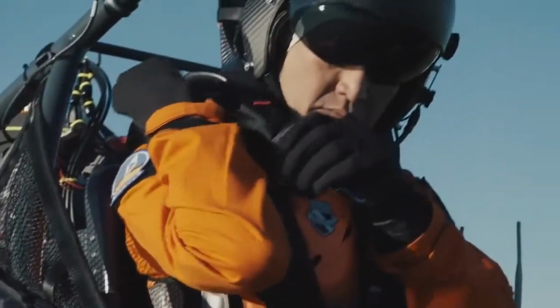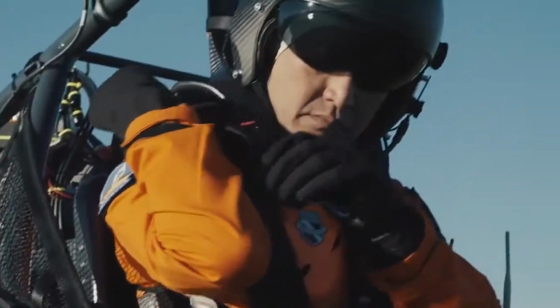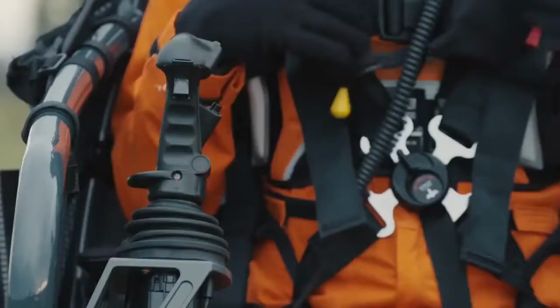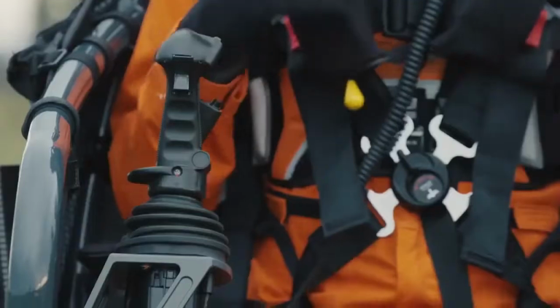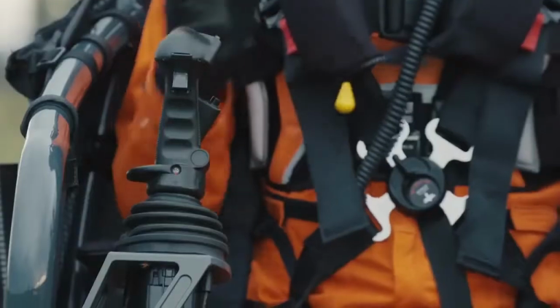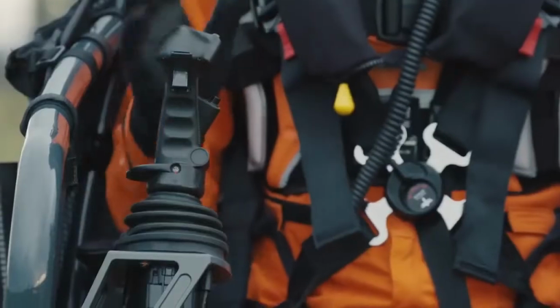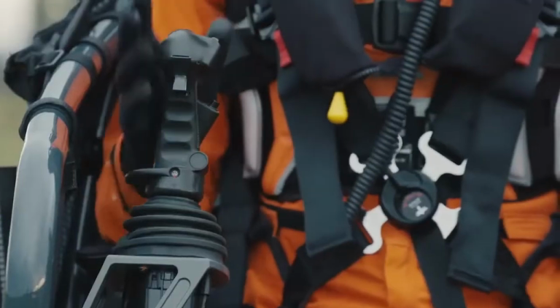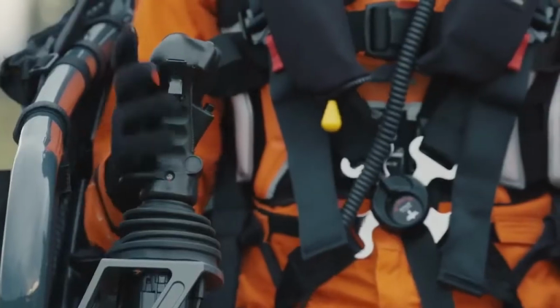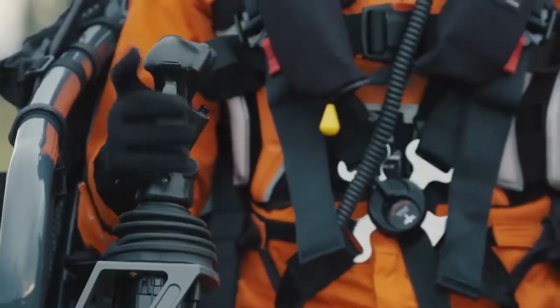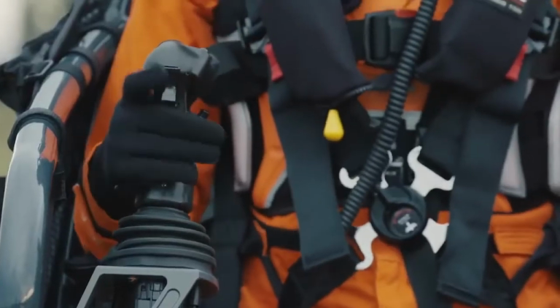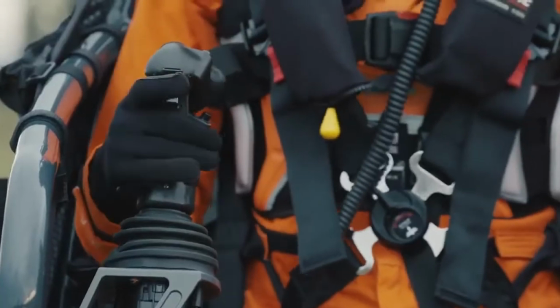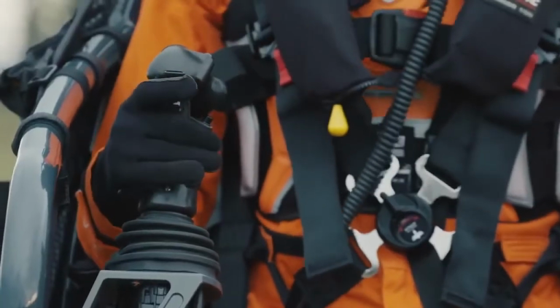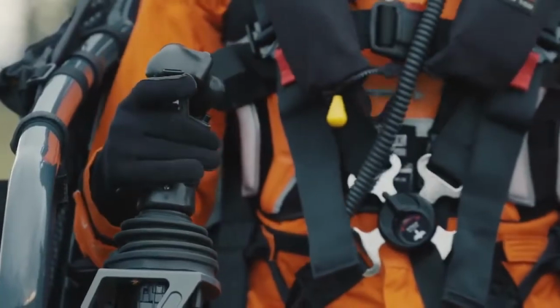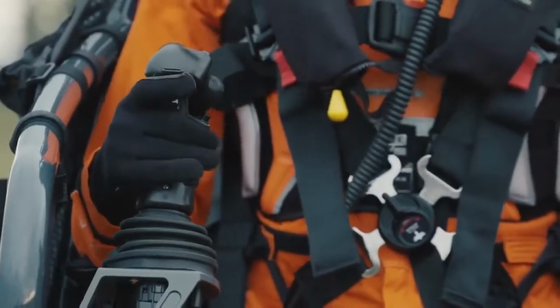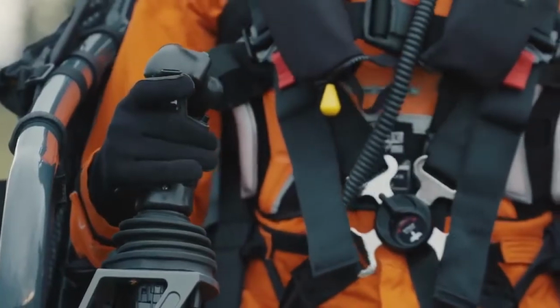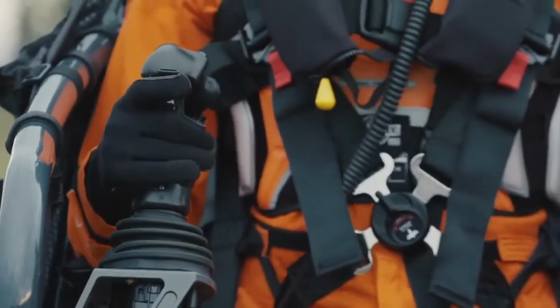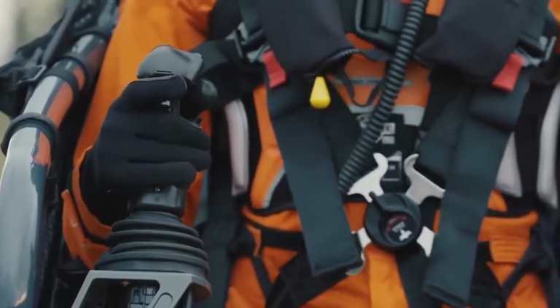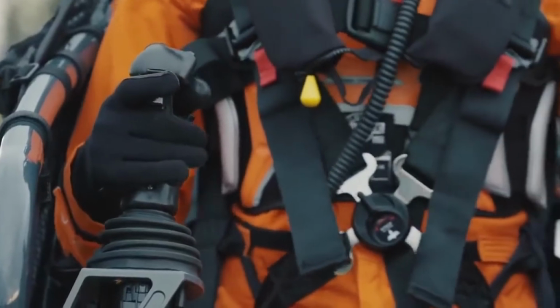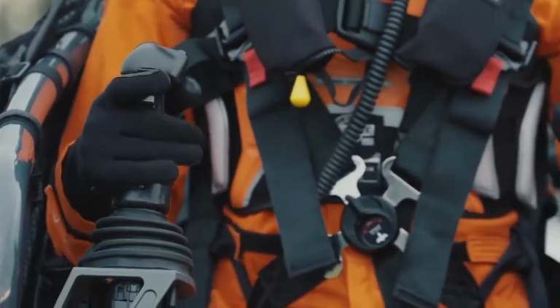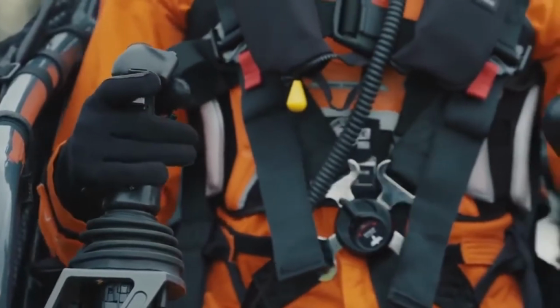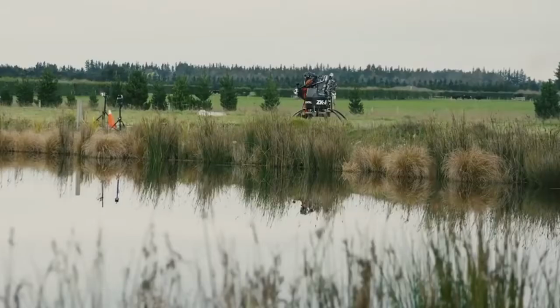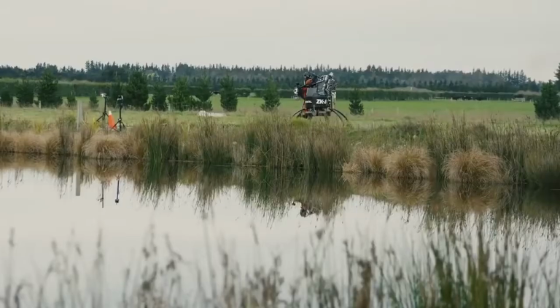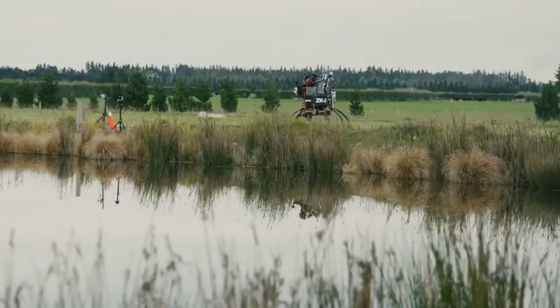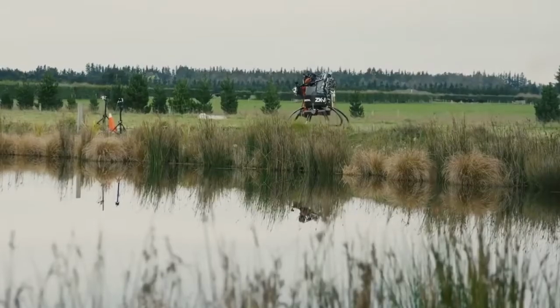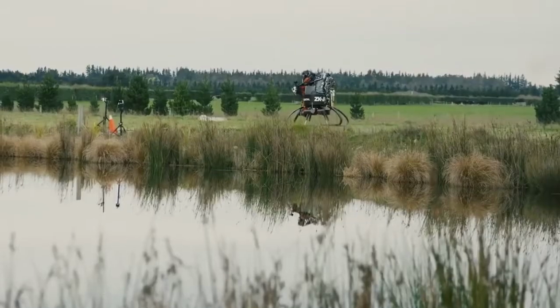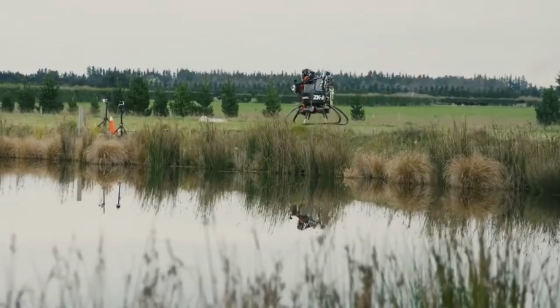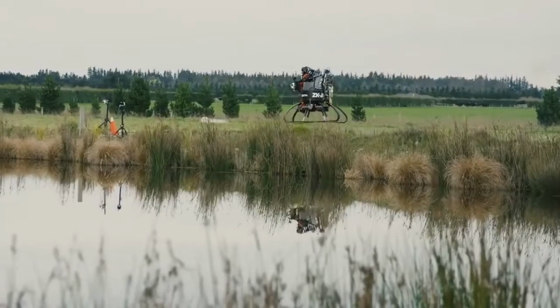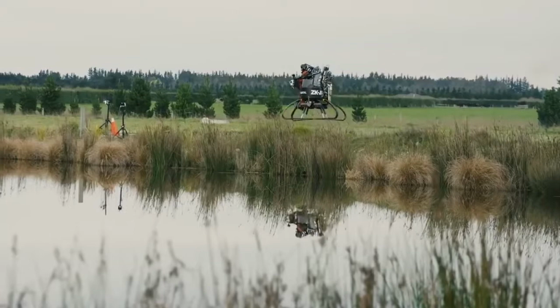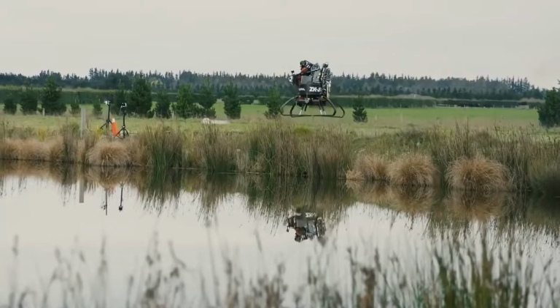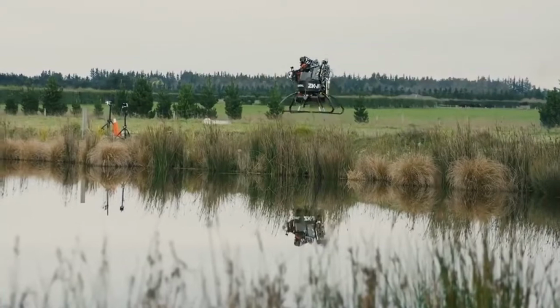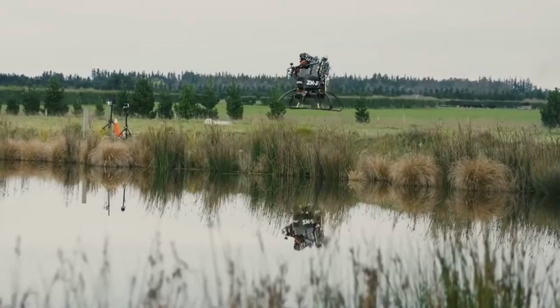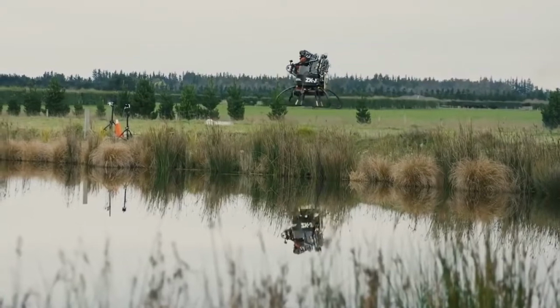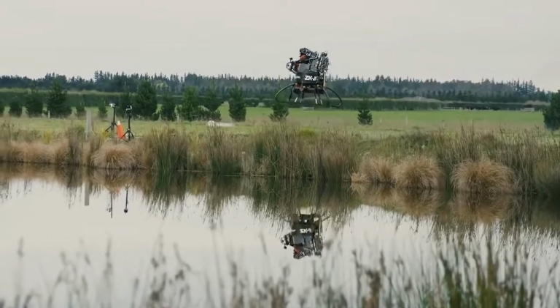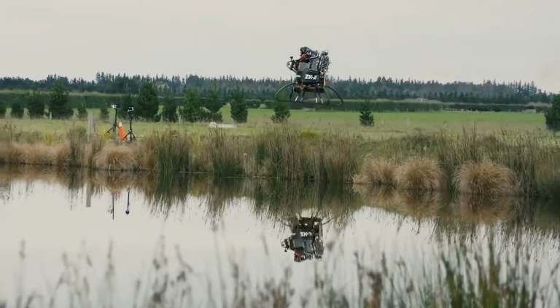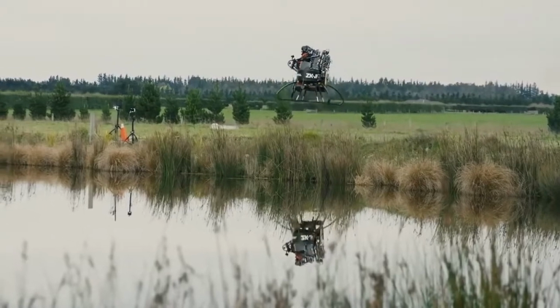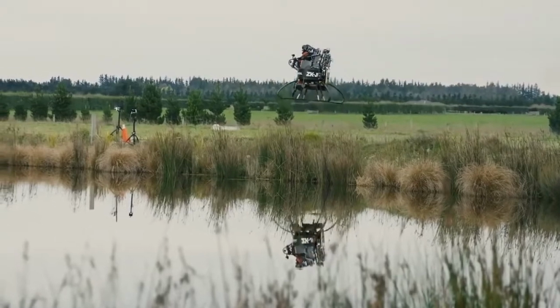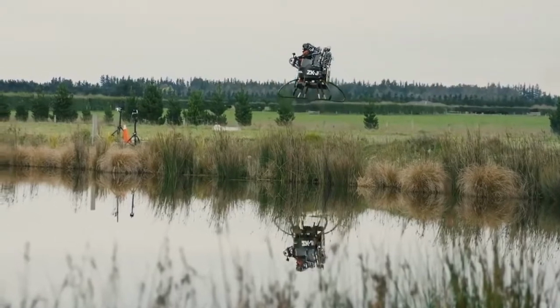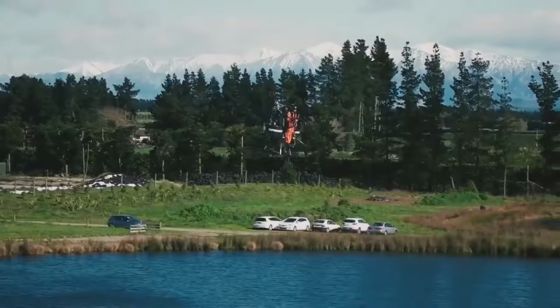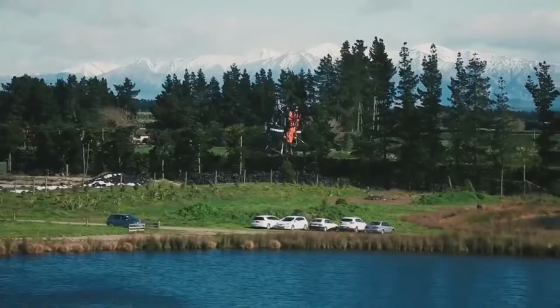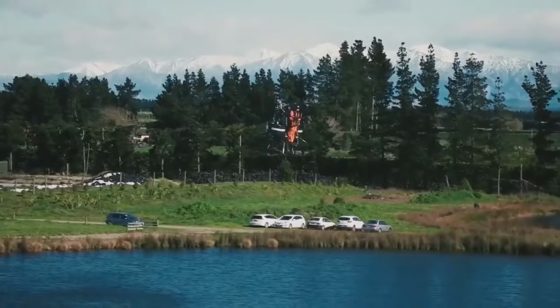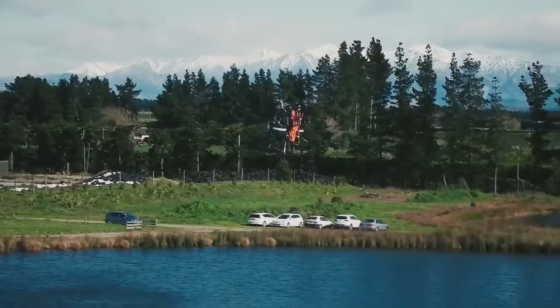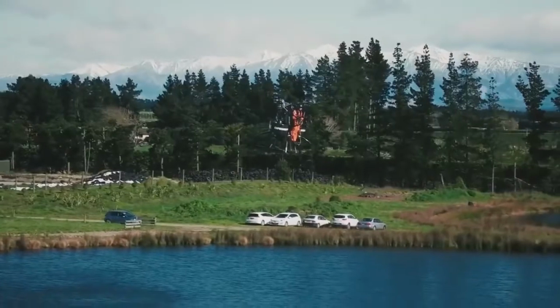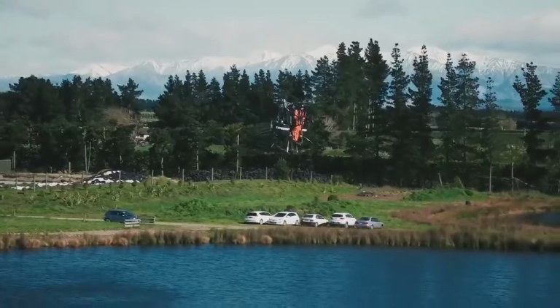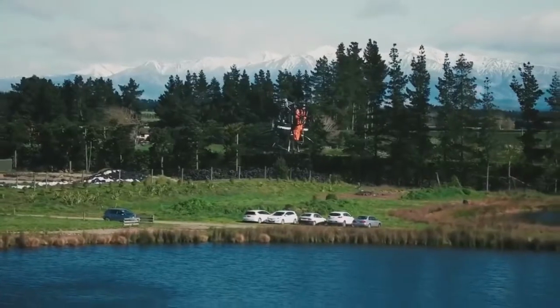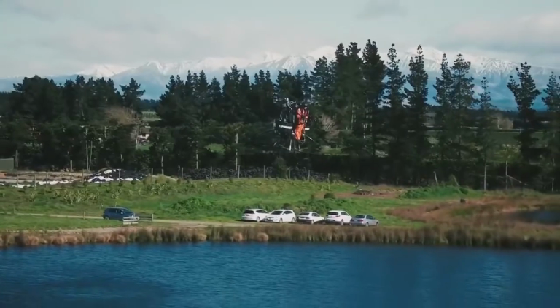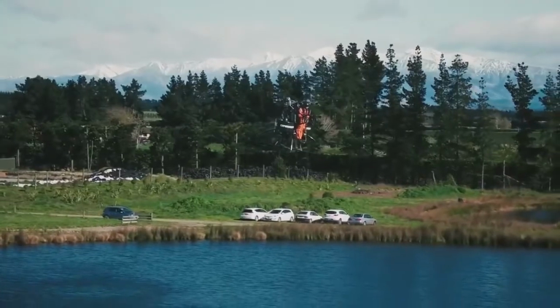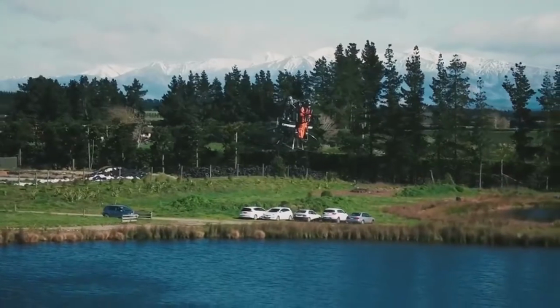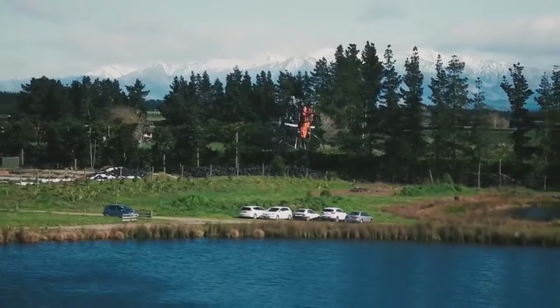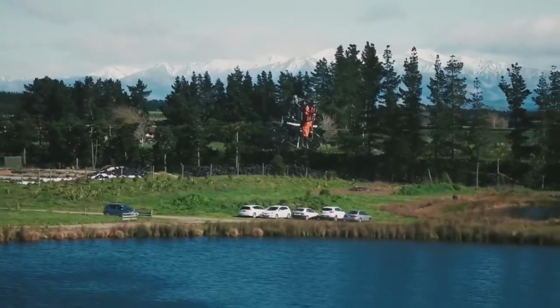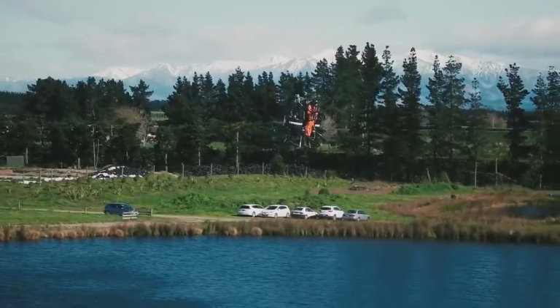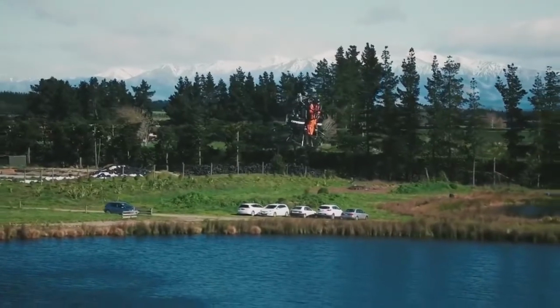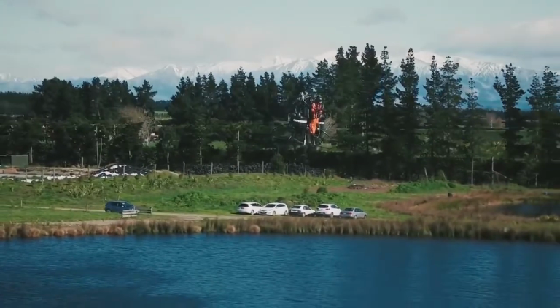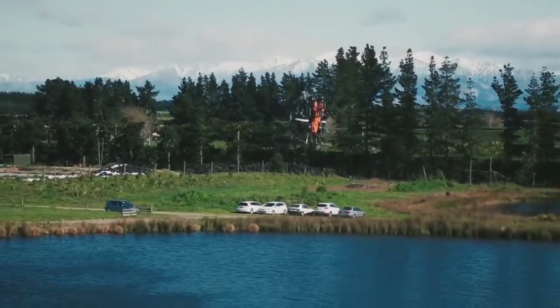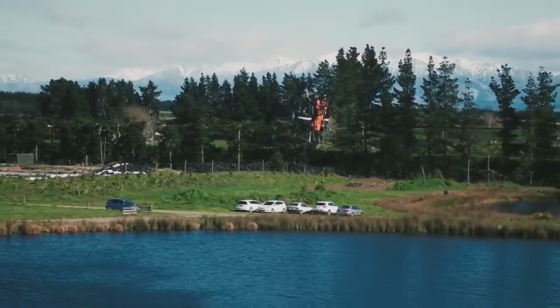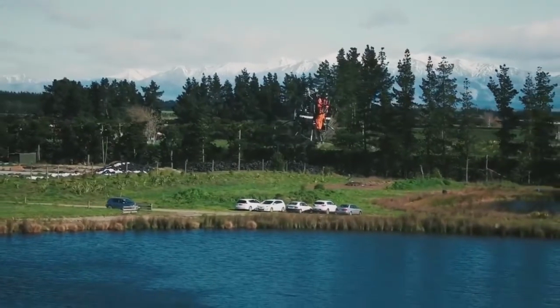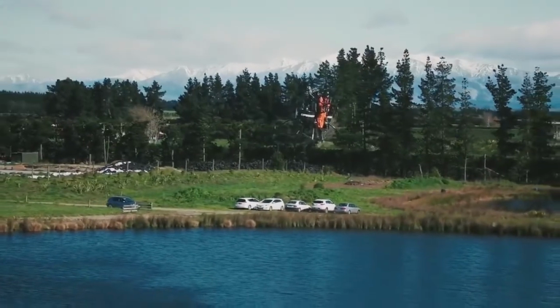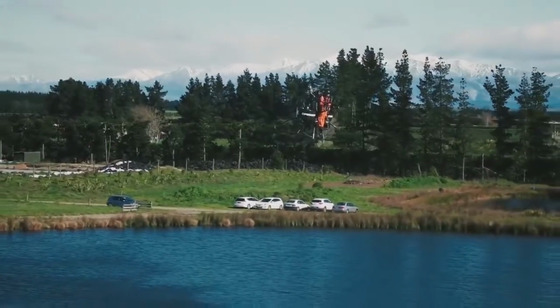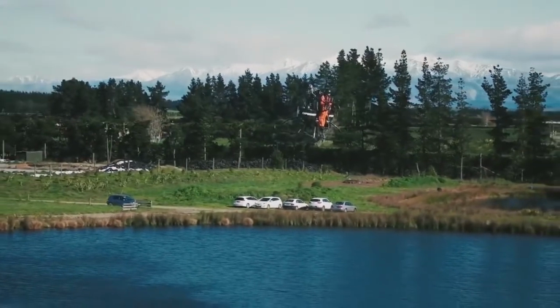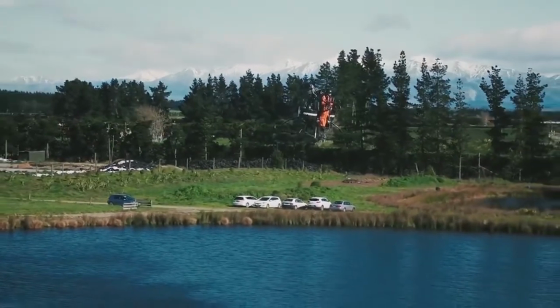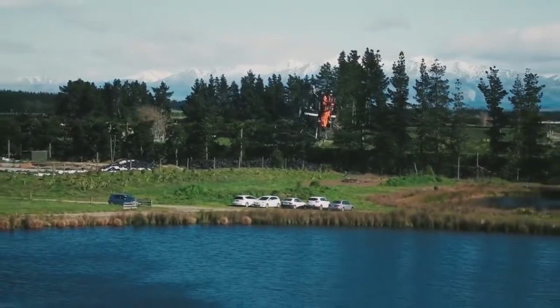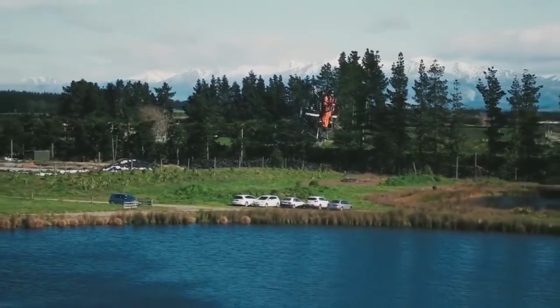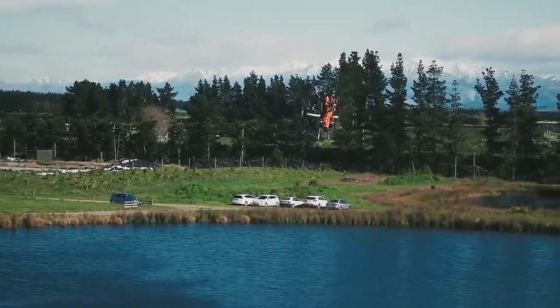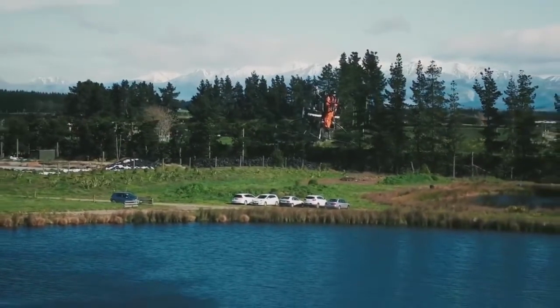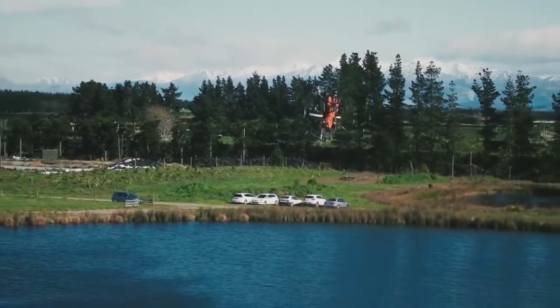According to some calculations, the Martin Jetpack can reach speeds of 60 miles per hour, a height of 15 miles, and stay in the air for about an hour and a half with a full tank.